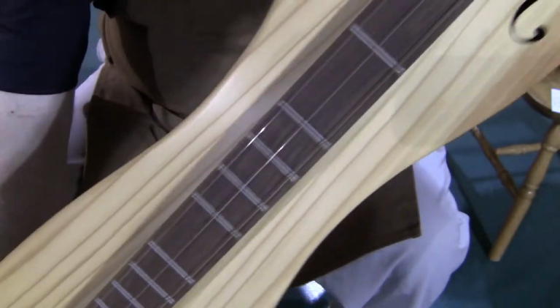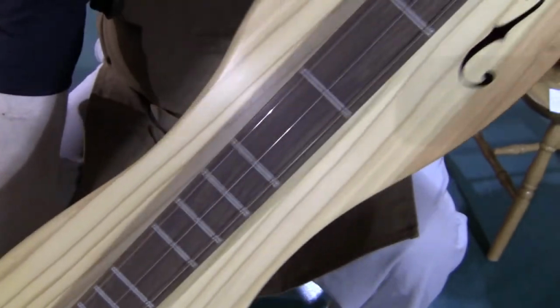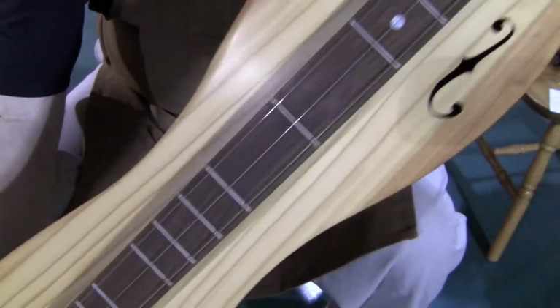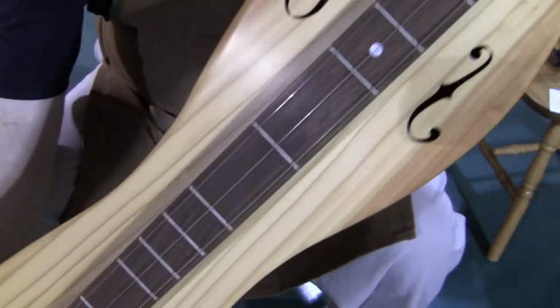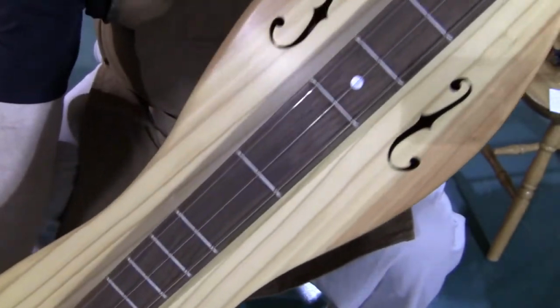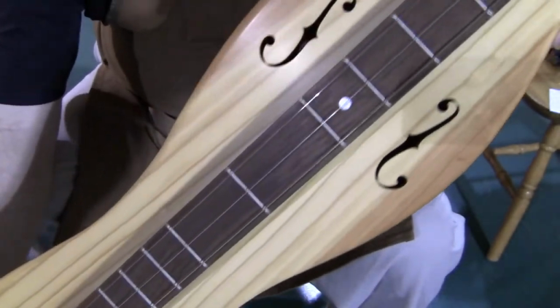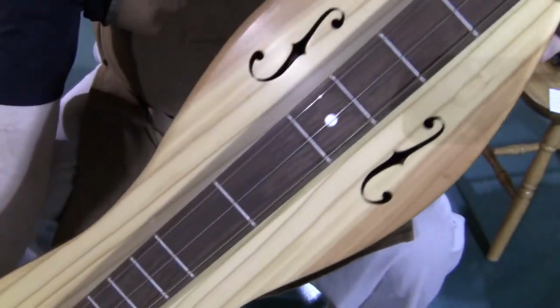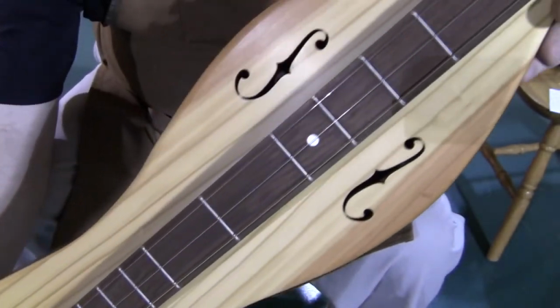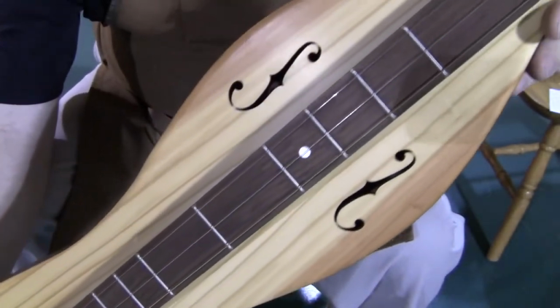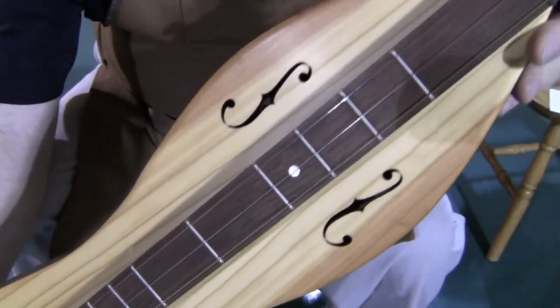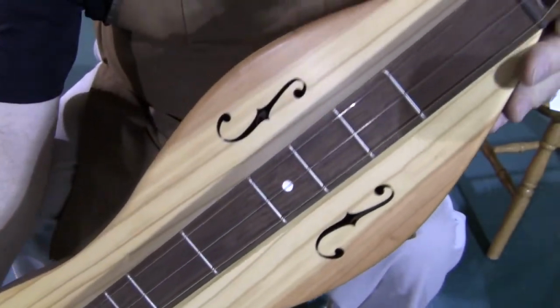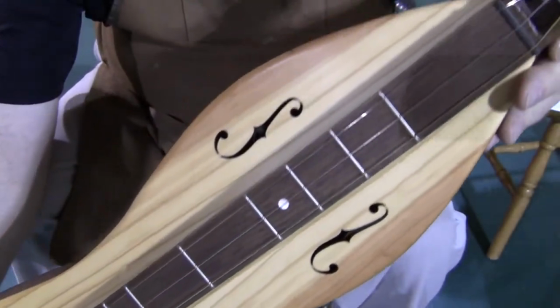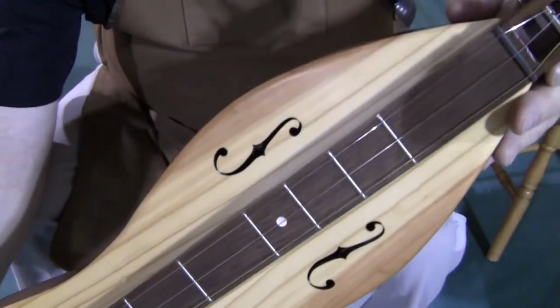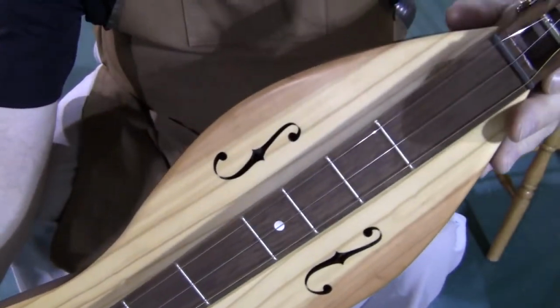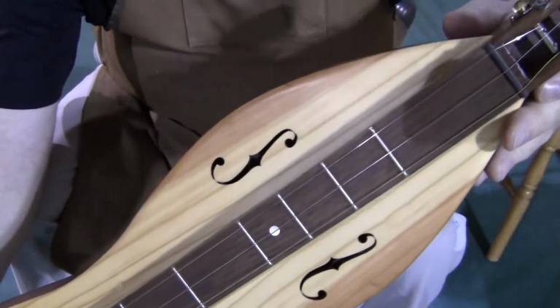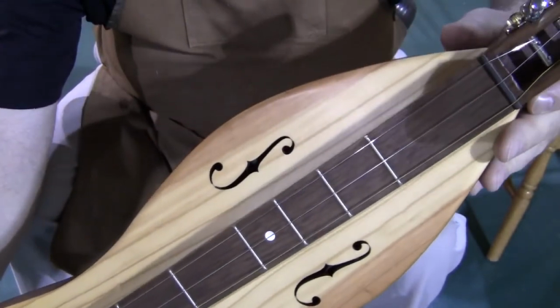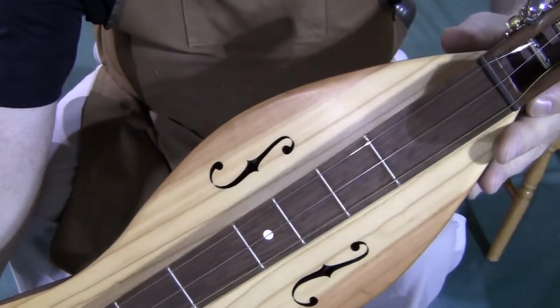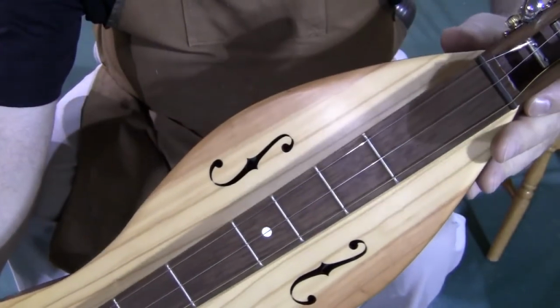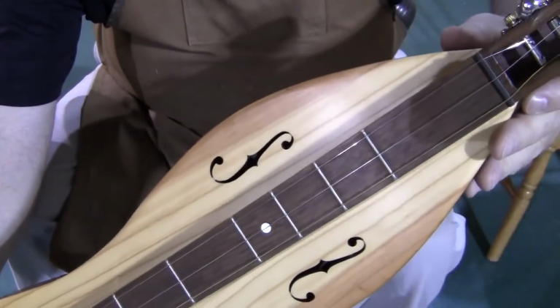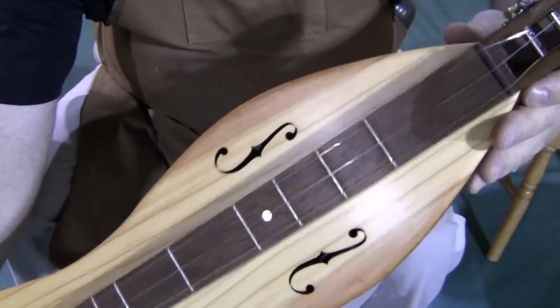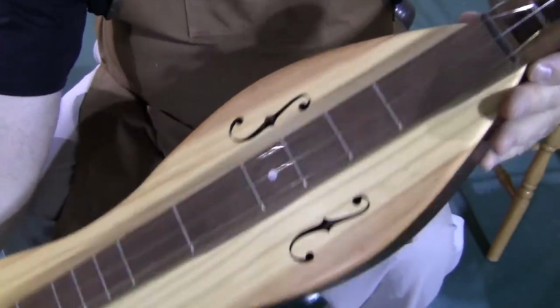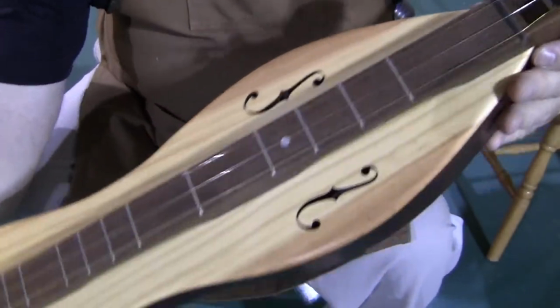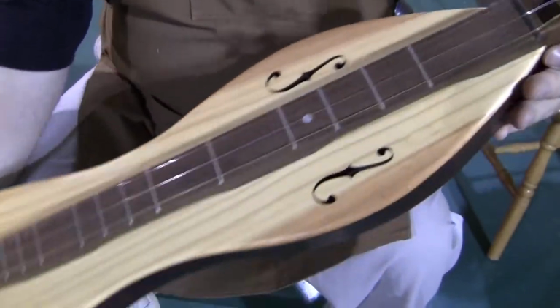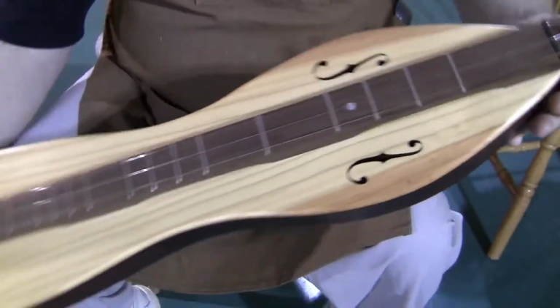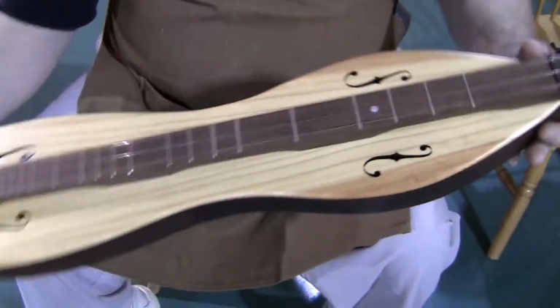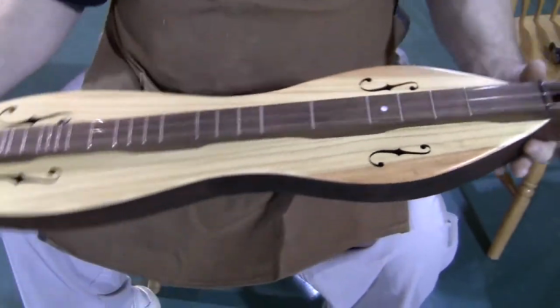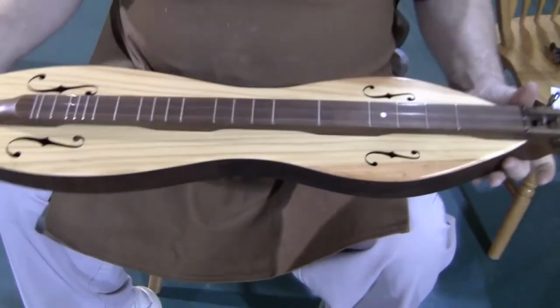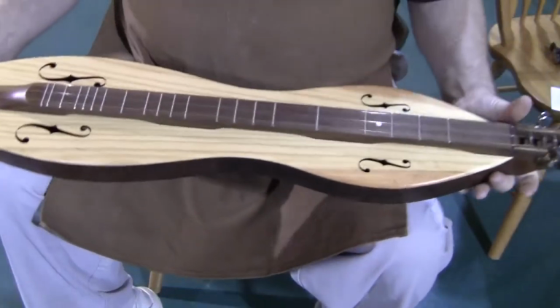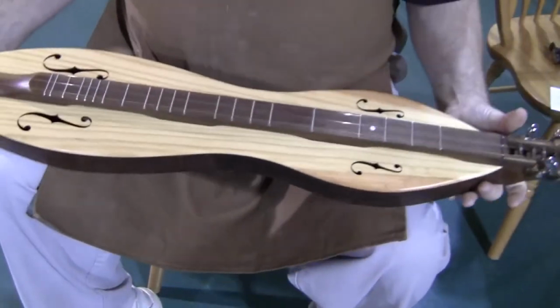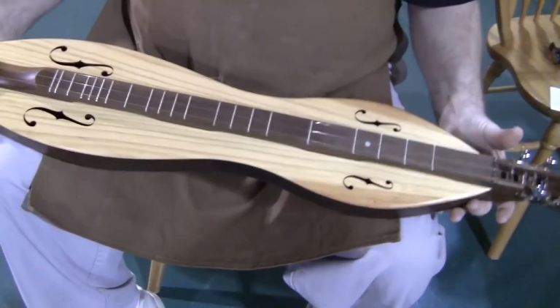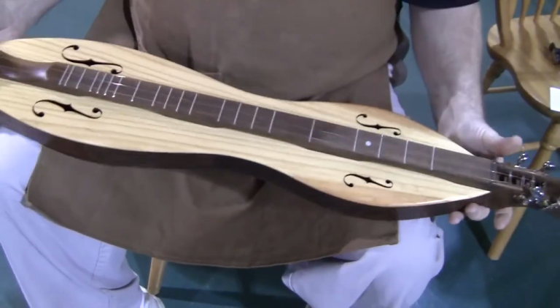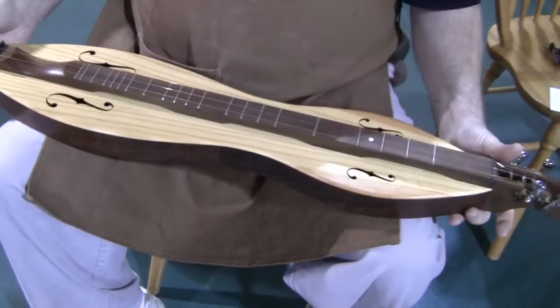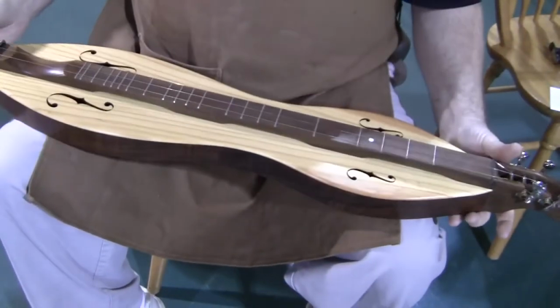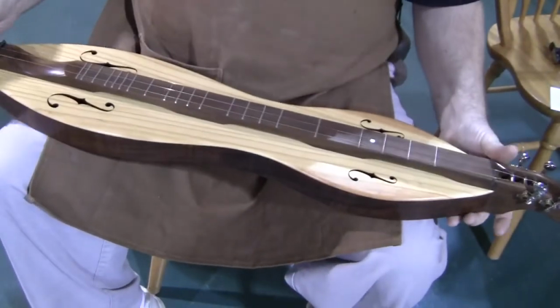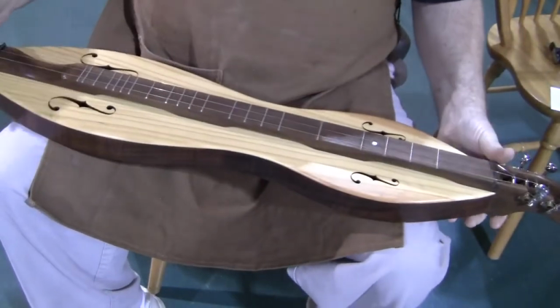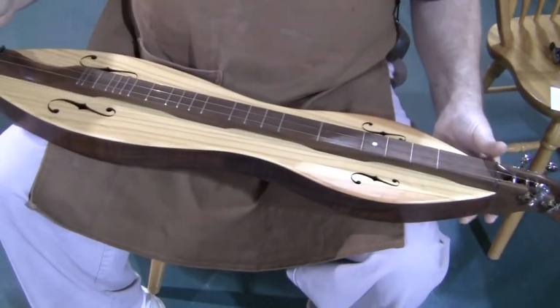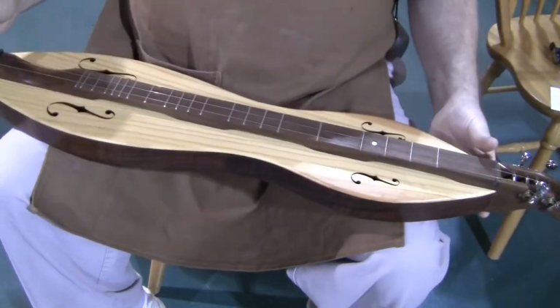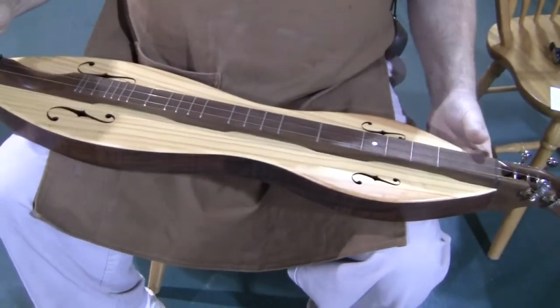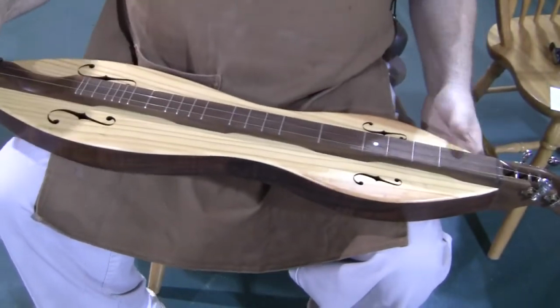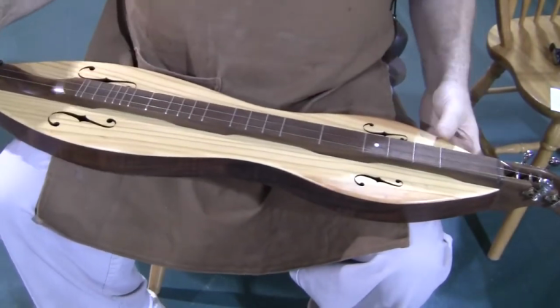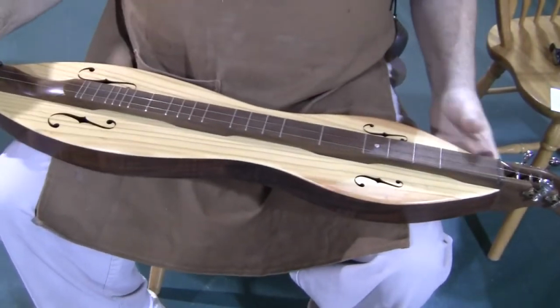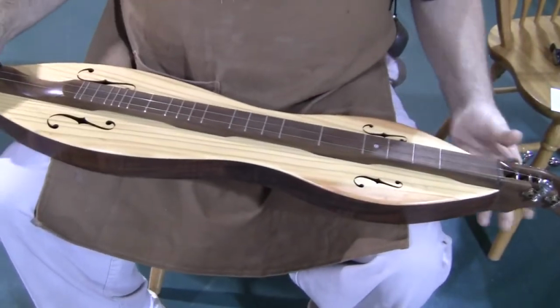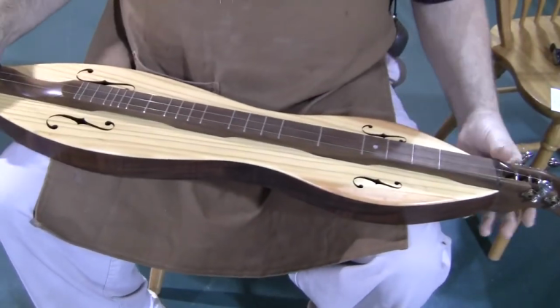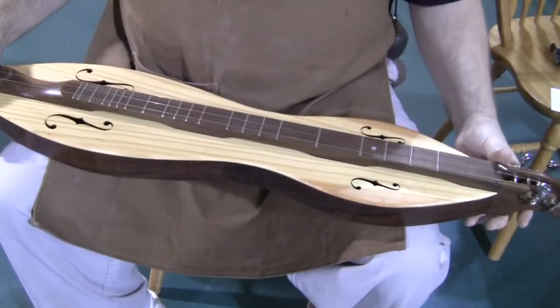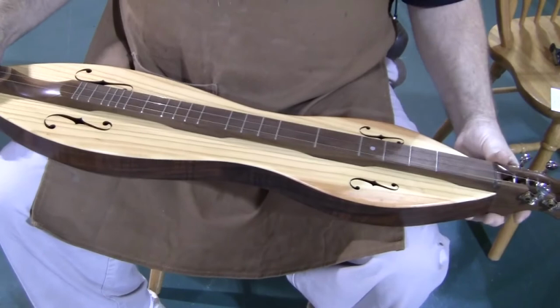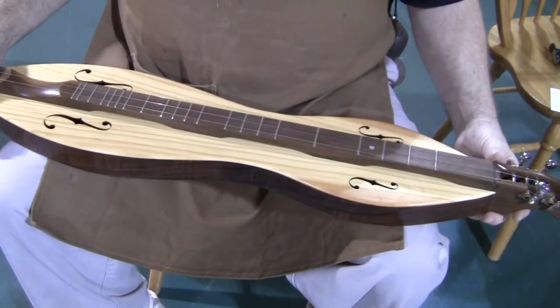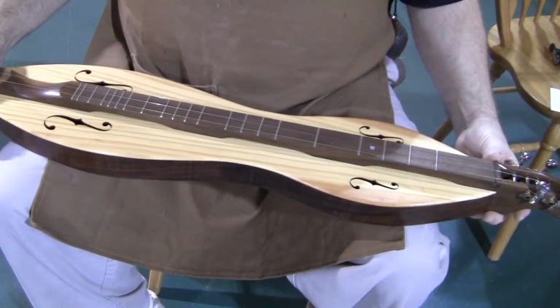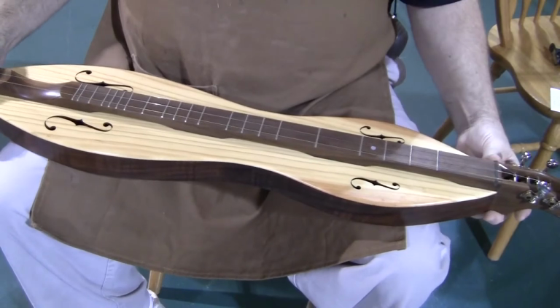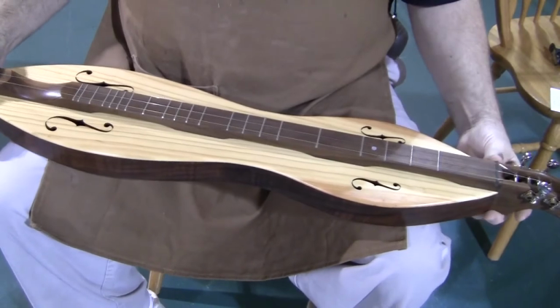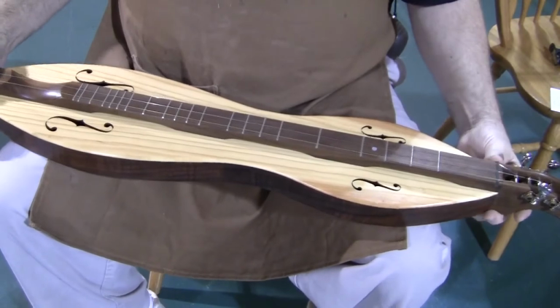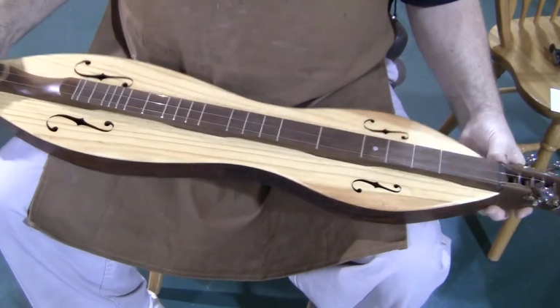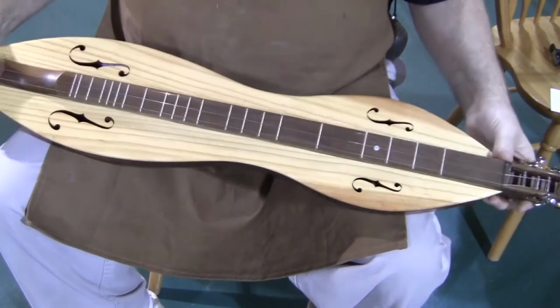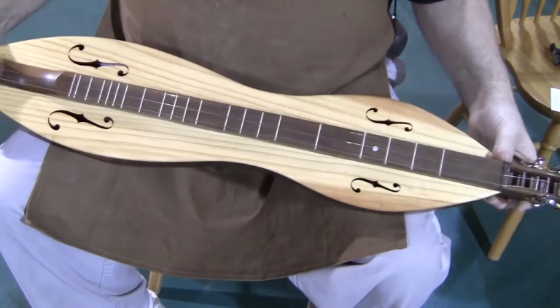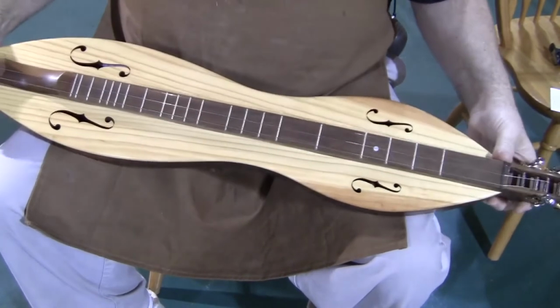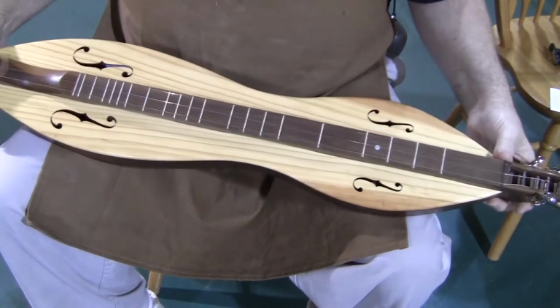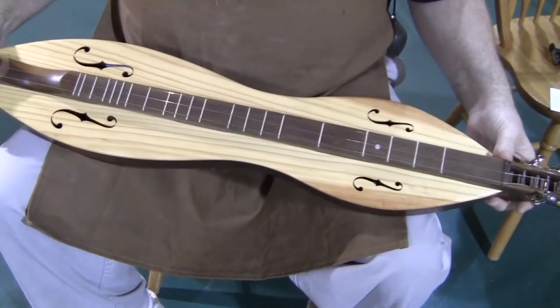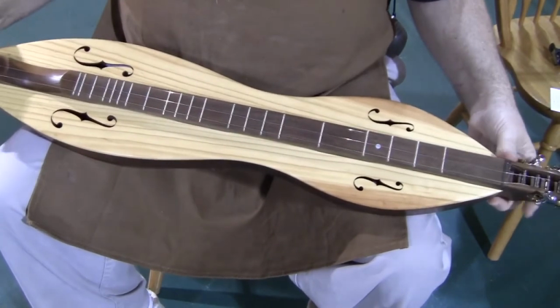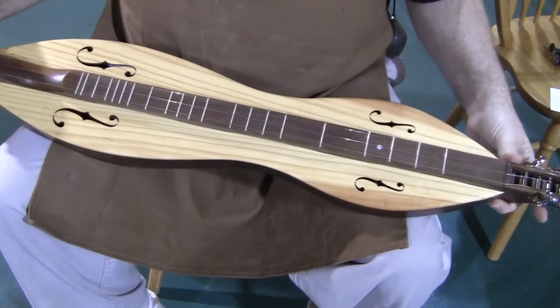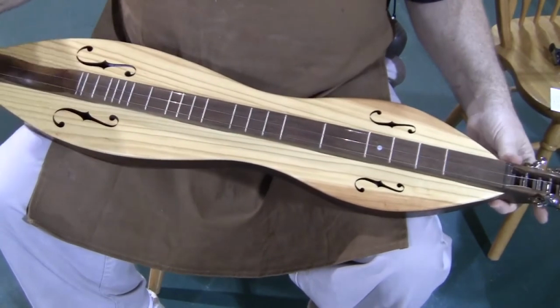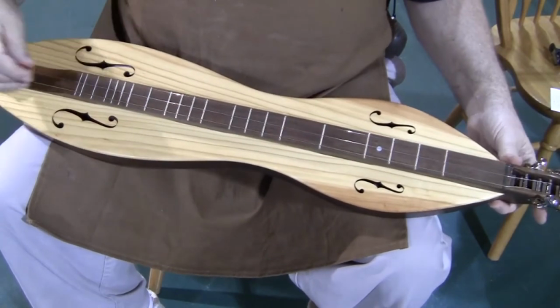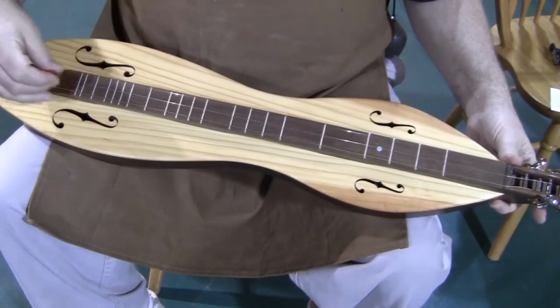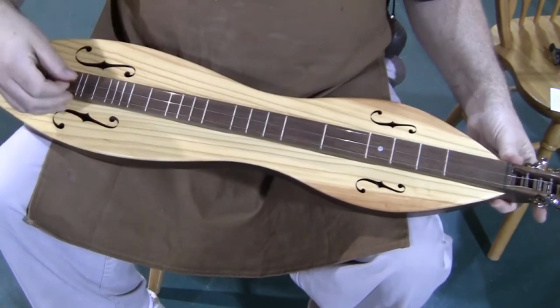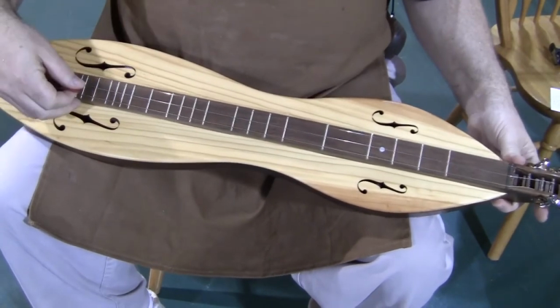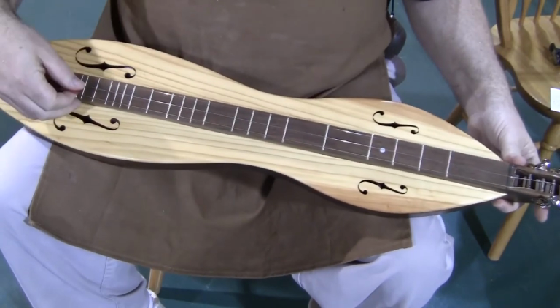This instrument does have the extra frets at one and a half and eight and a half, and with four tuners, we have three strings, D-A-D tuning.